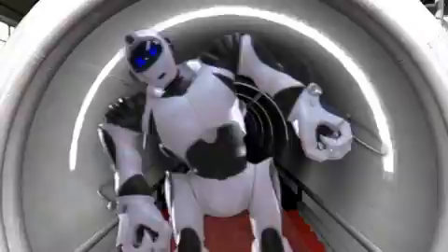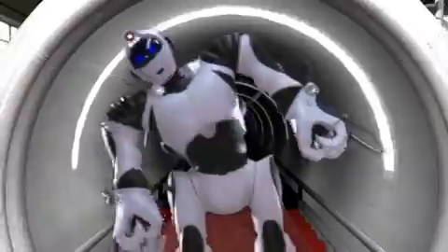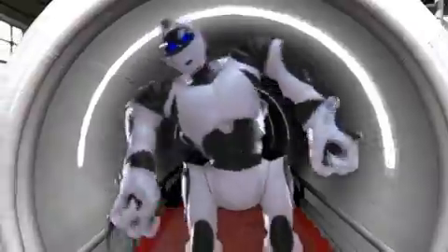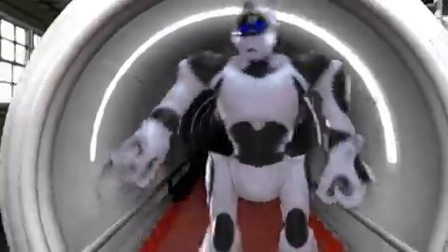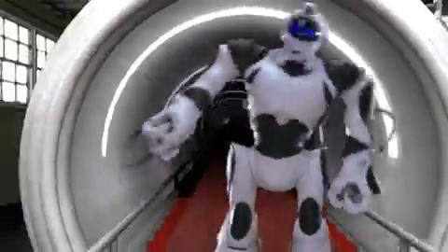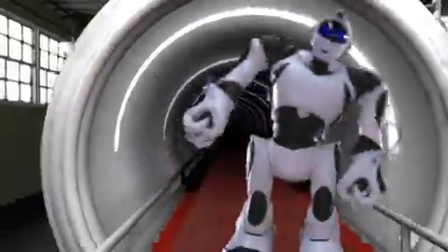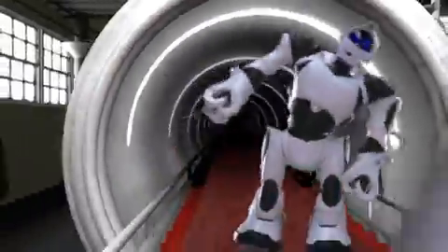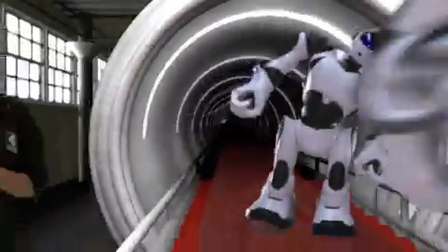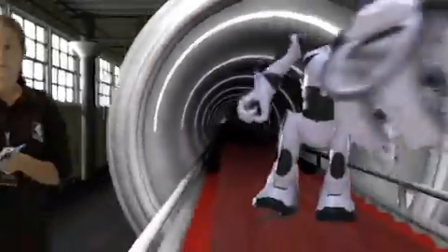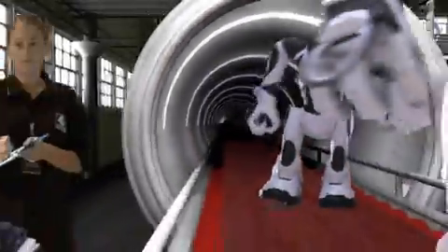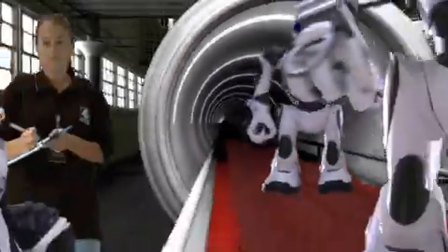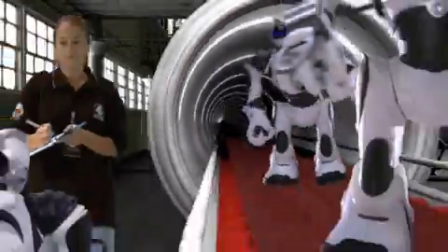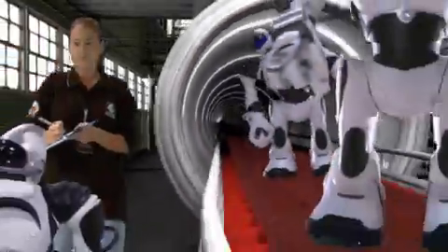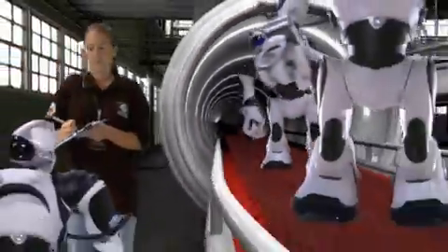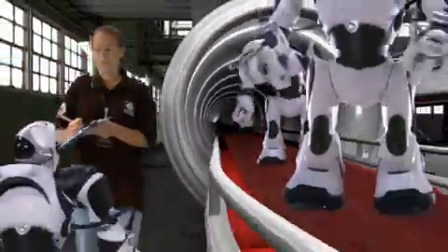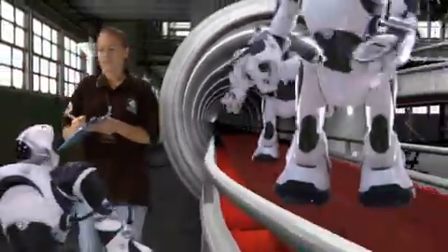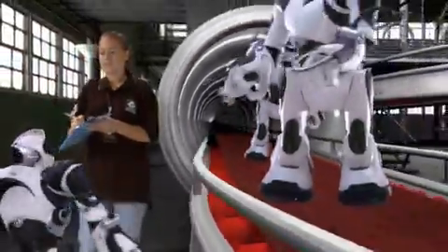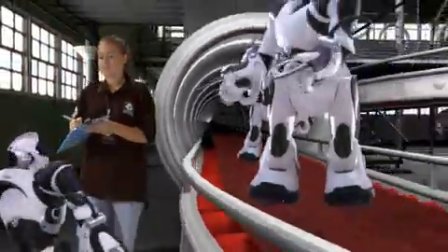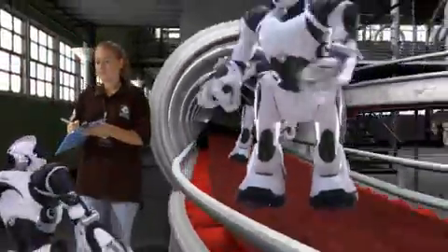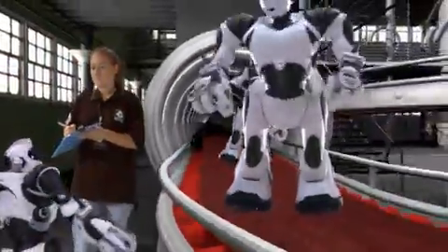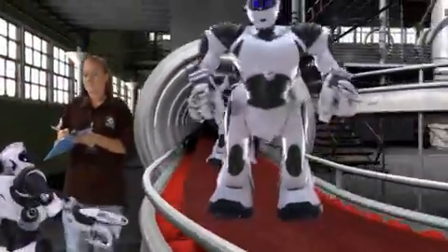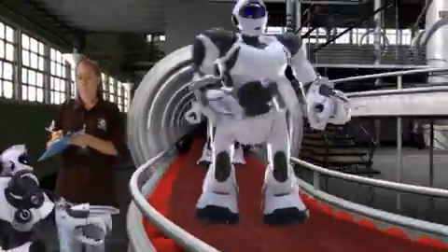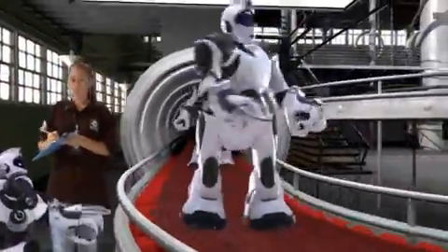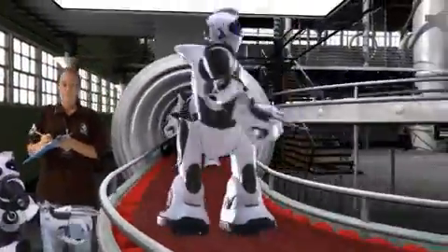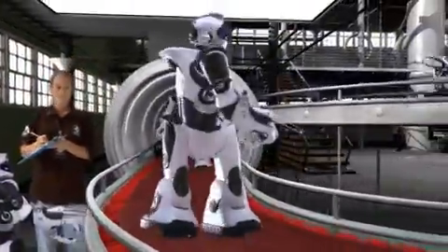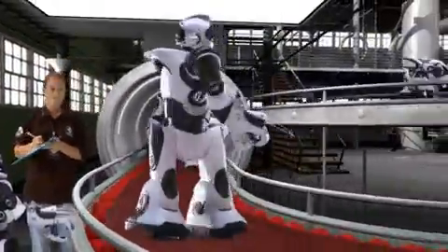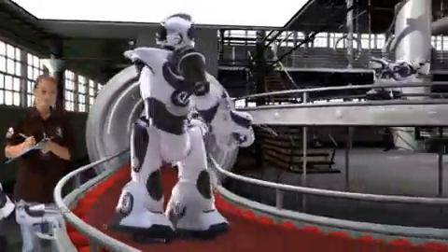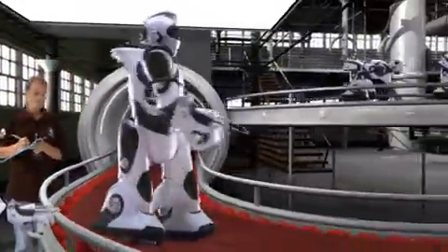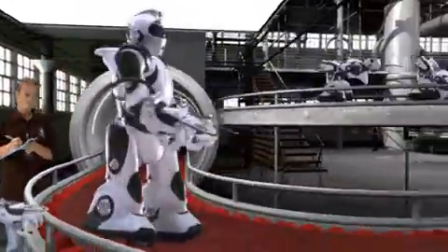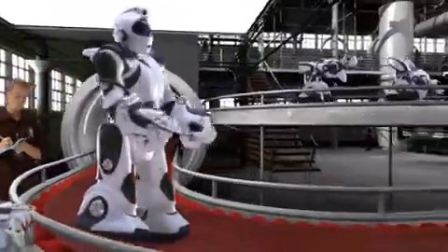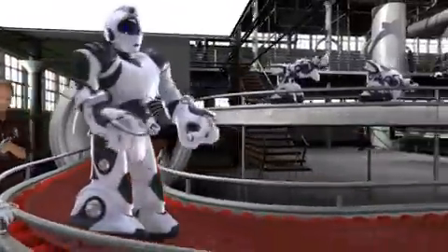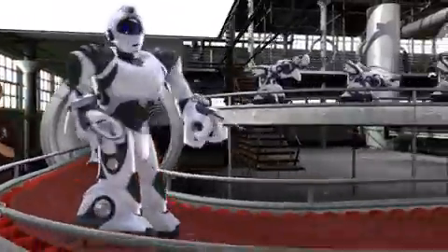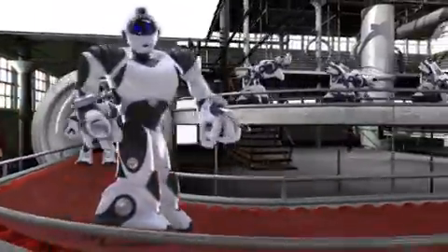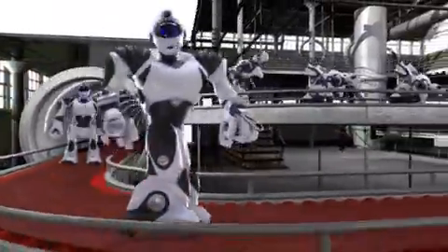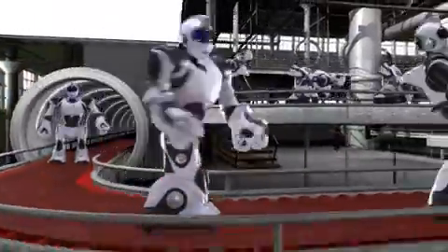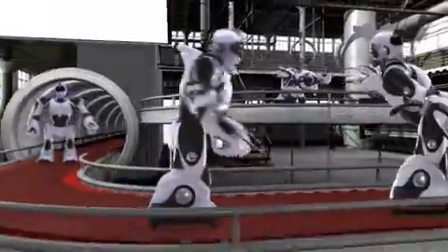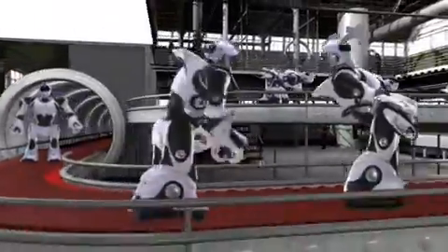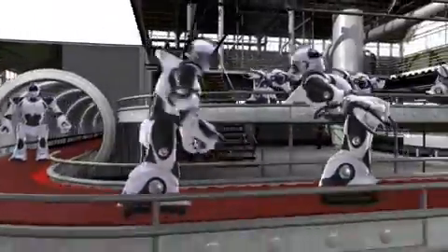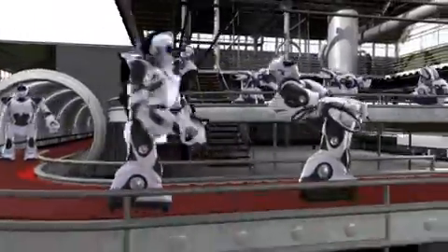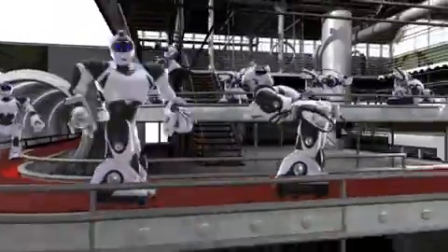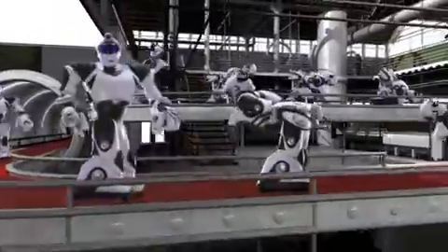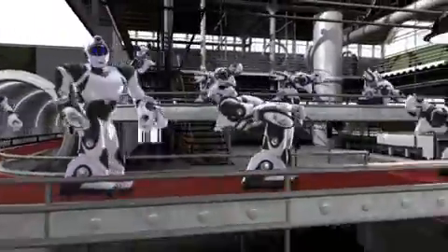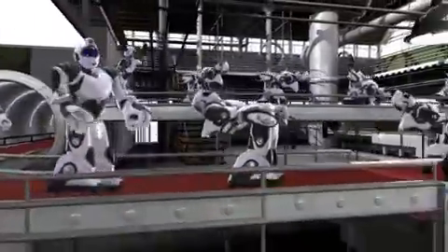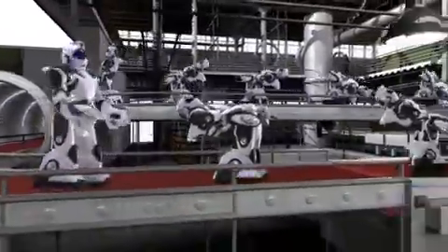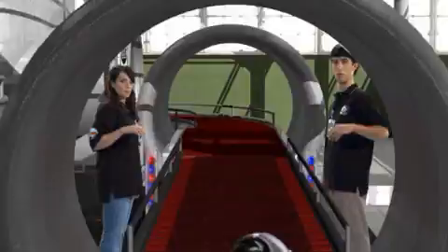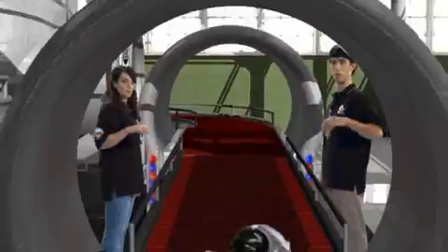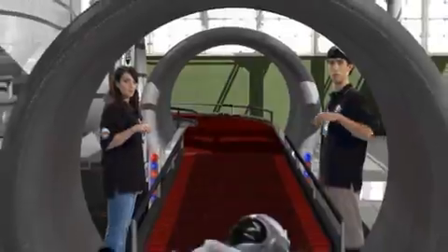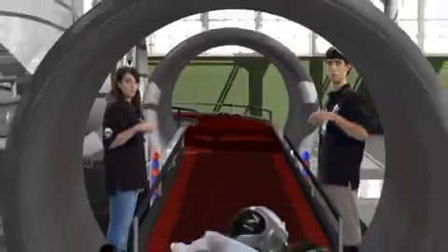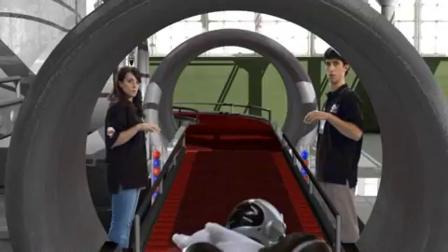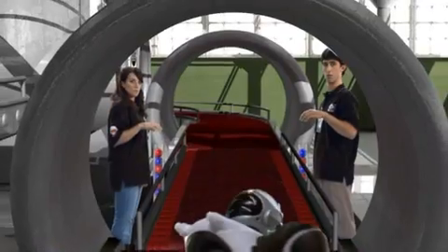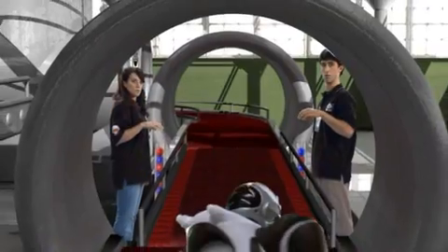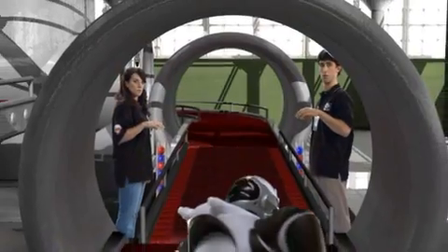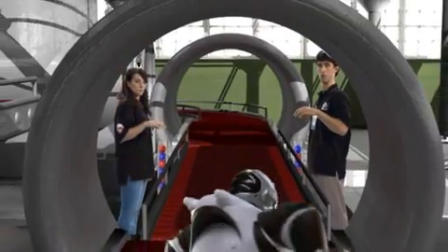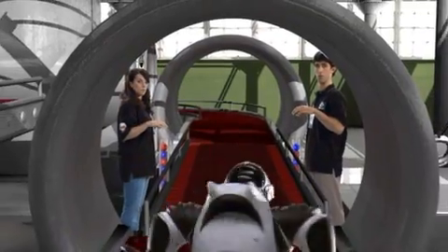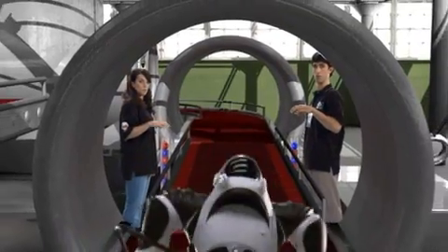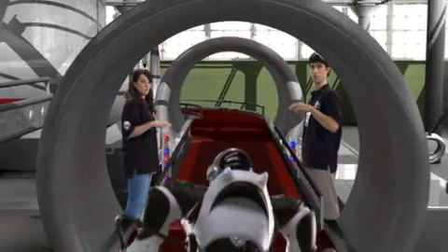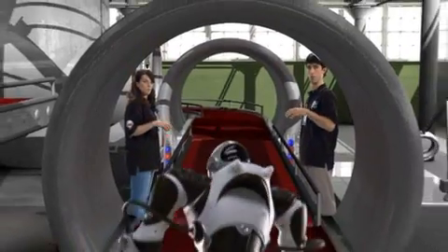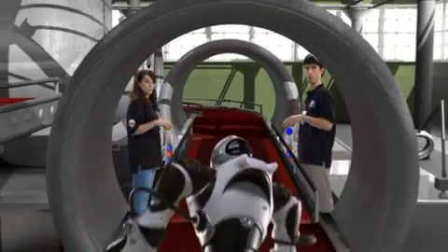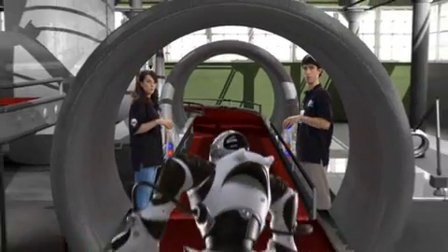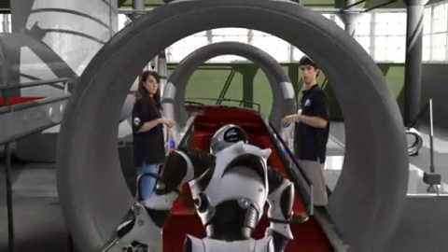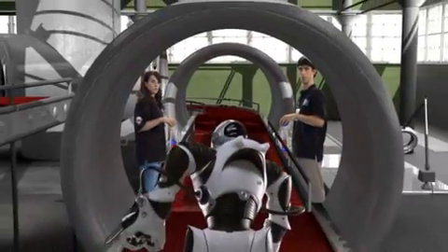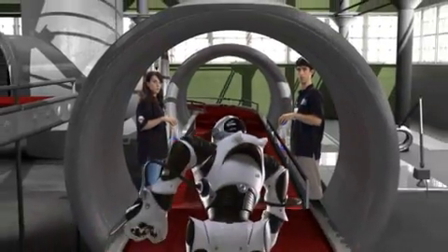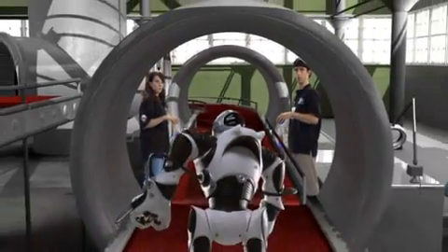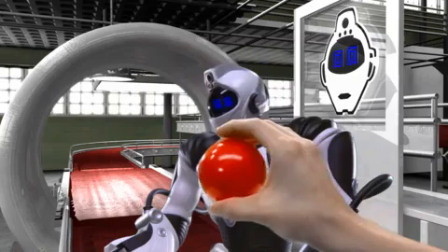RoboSapien V2. Pre-release testing online. Fully functional. Sensory awareness. Engage stimuli.